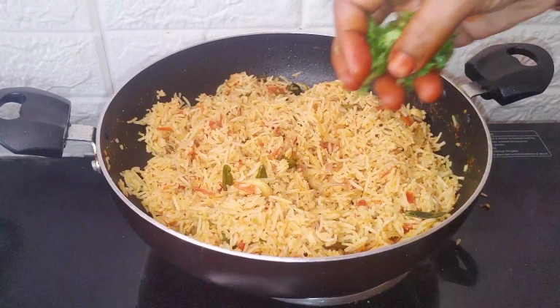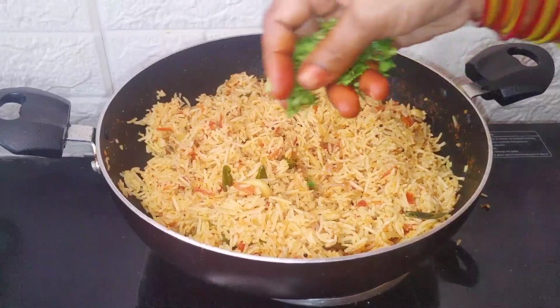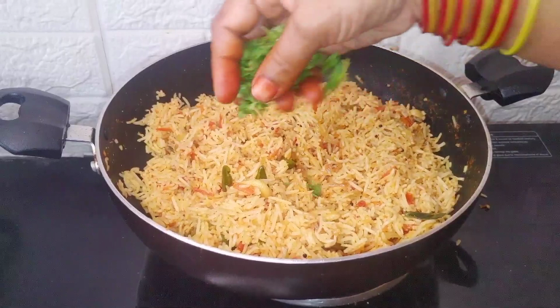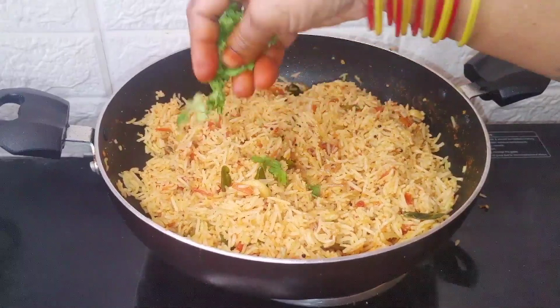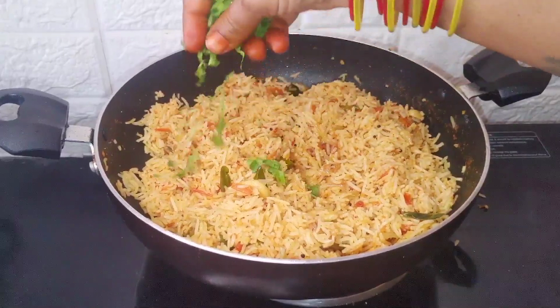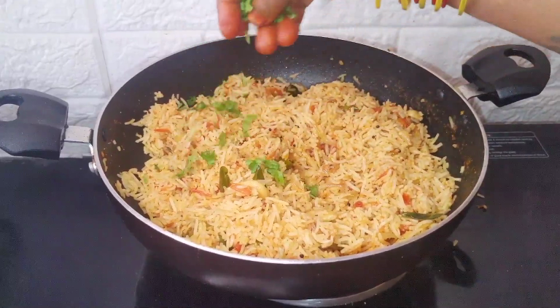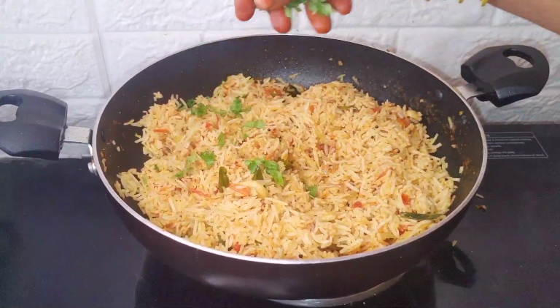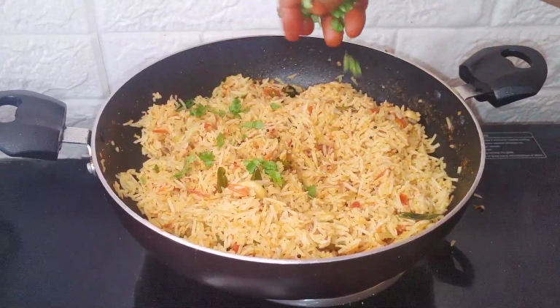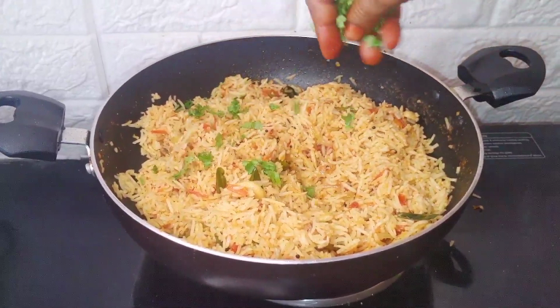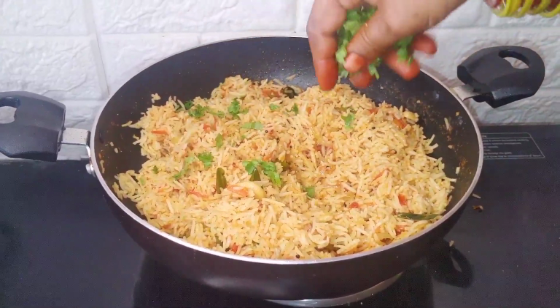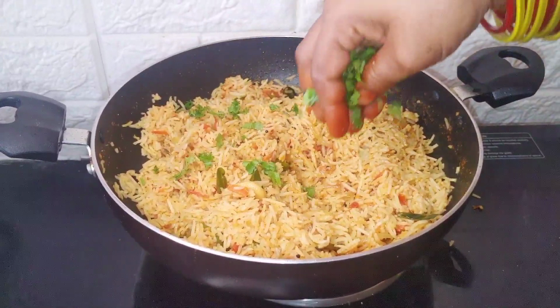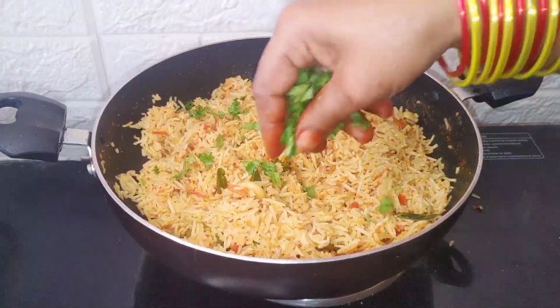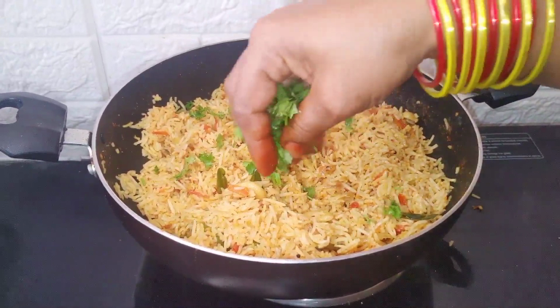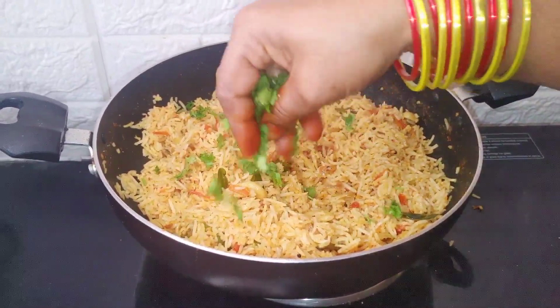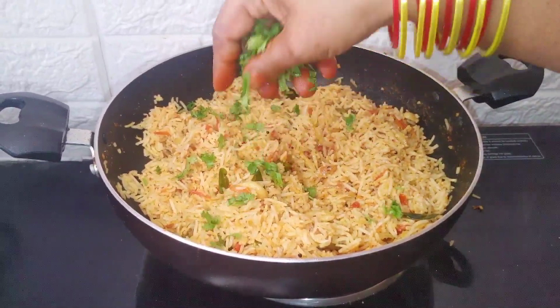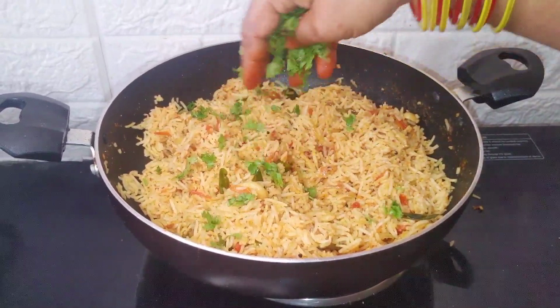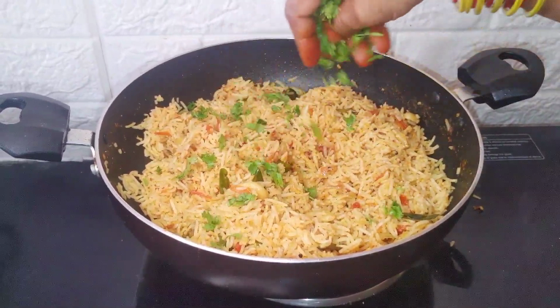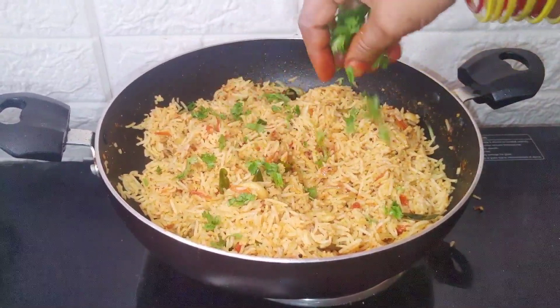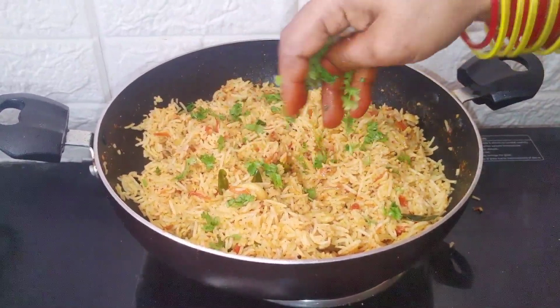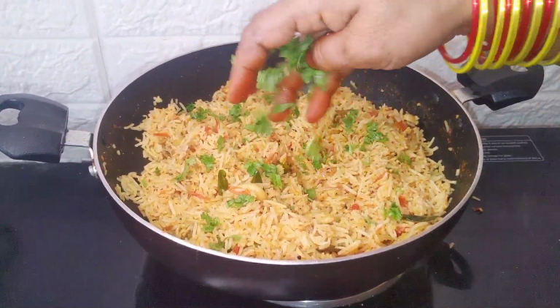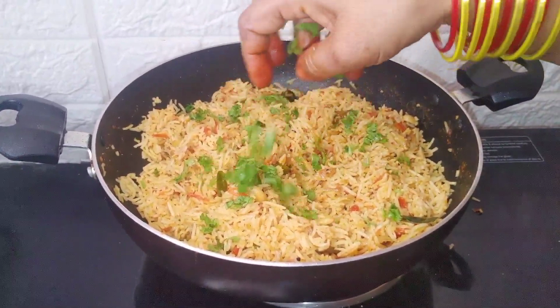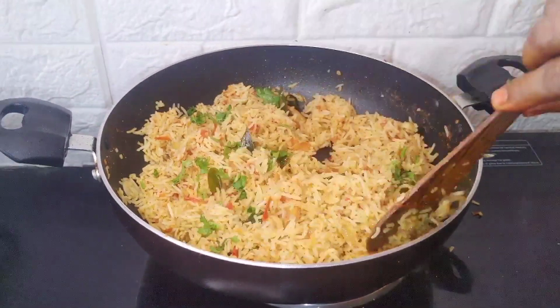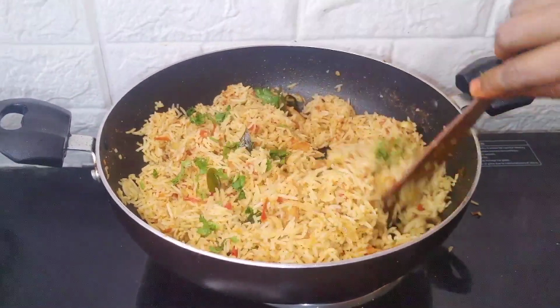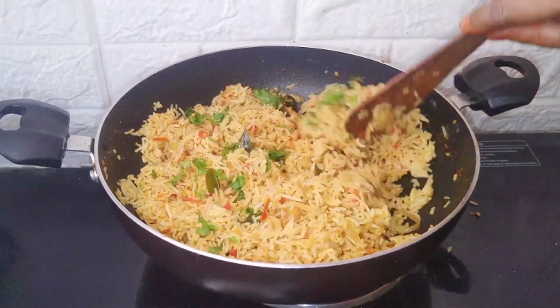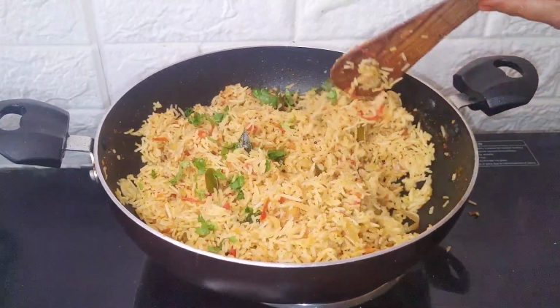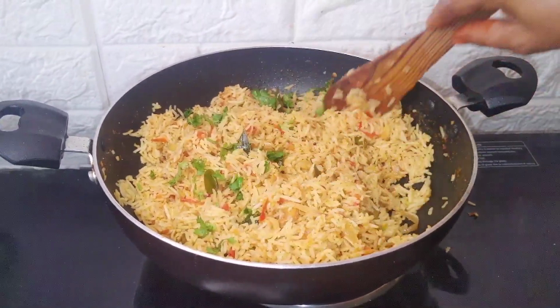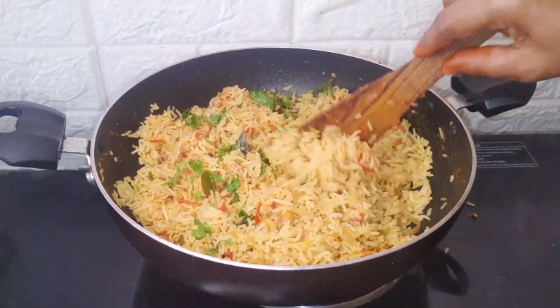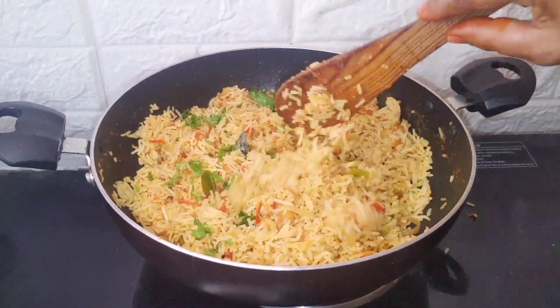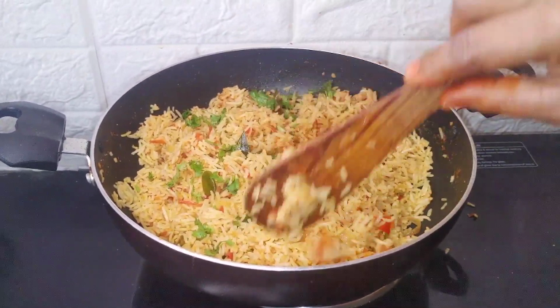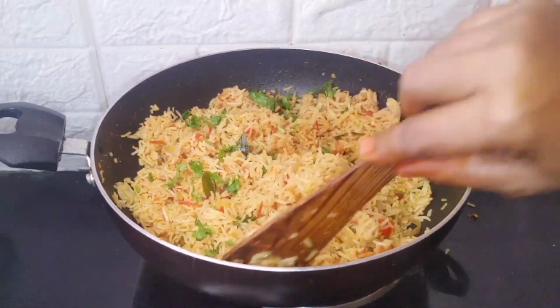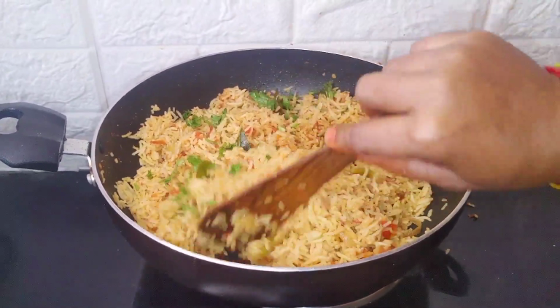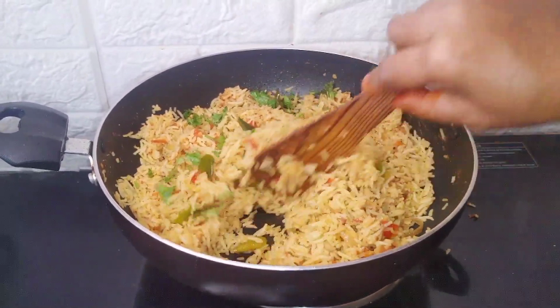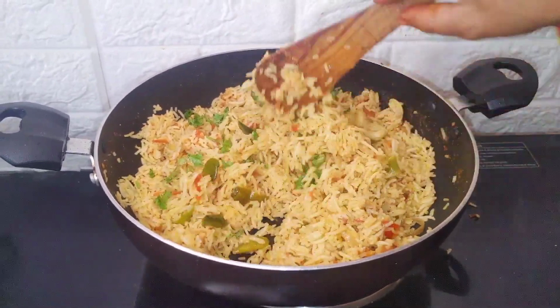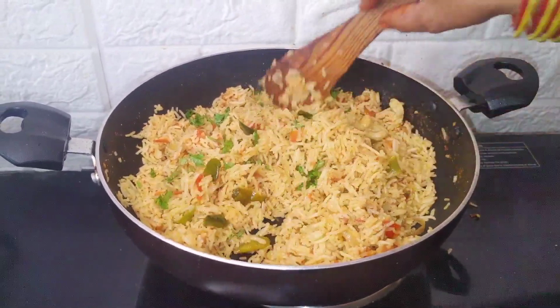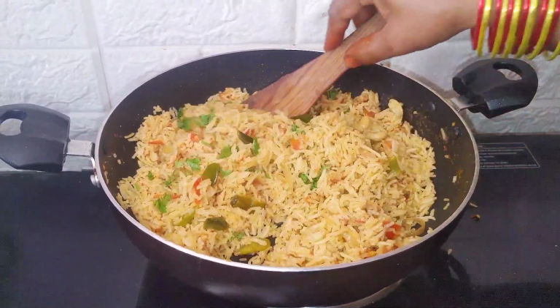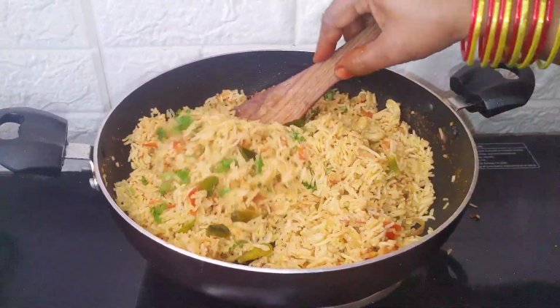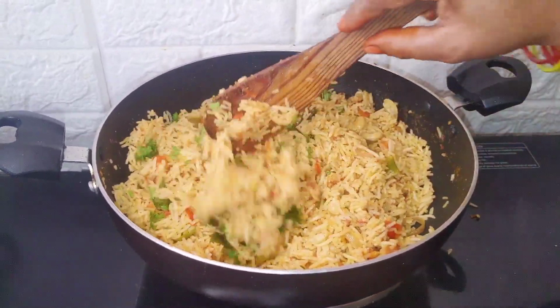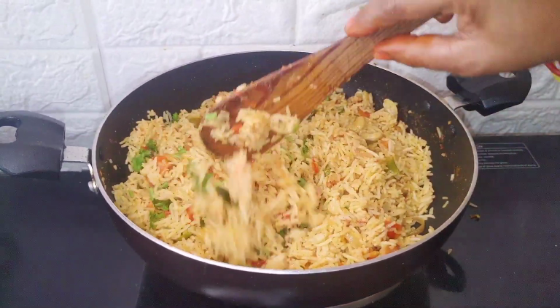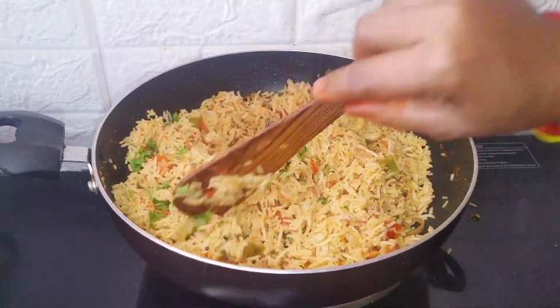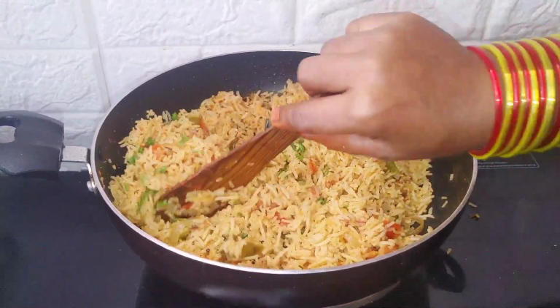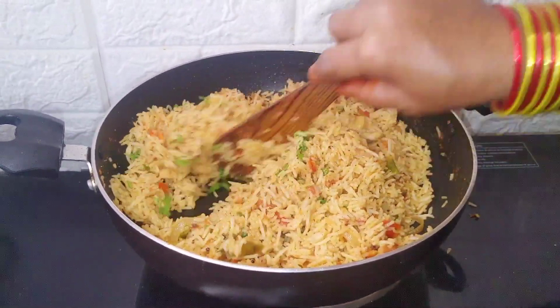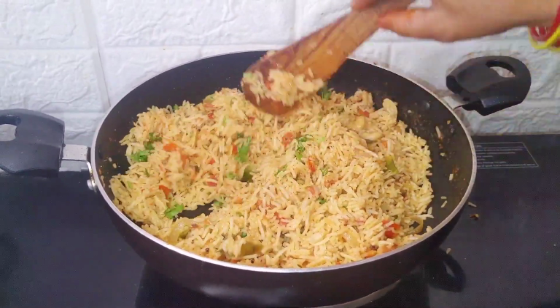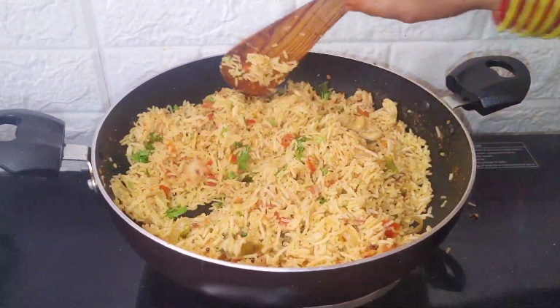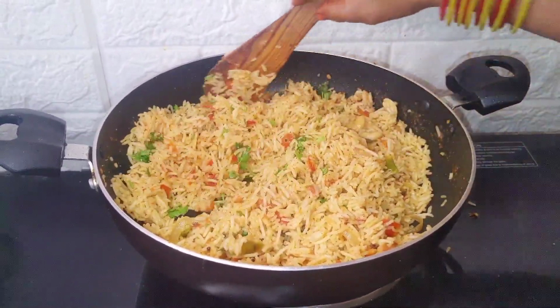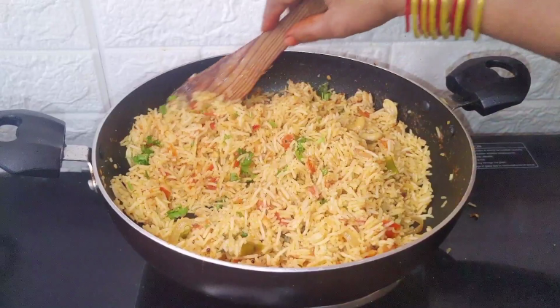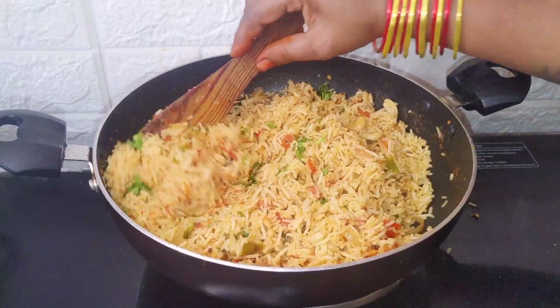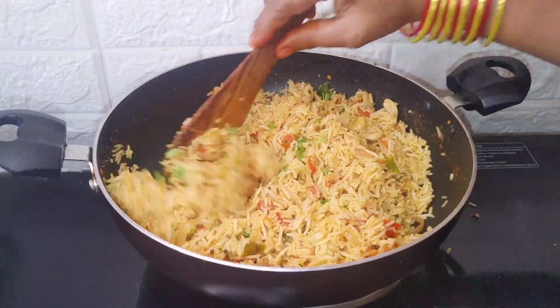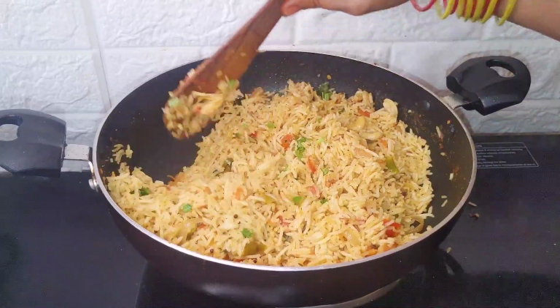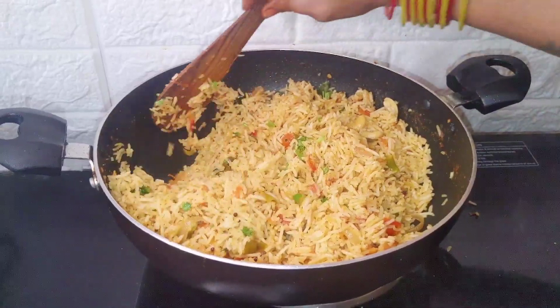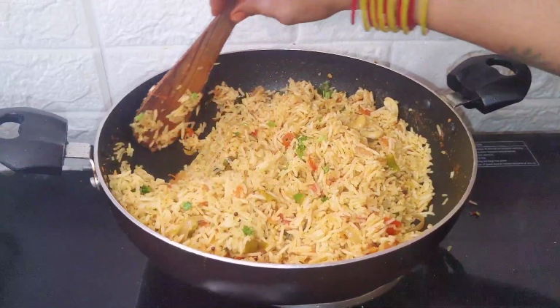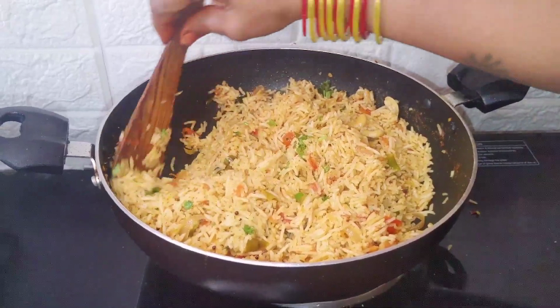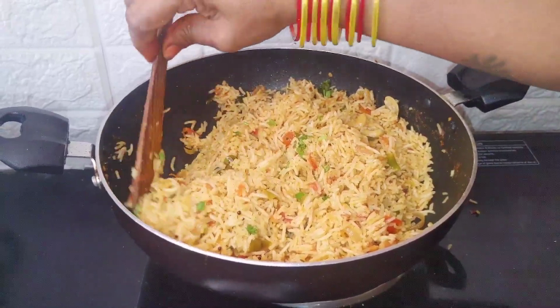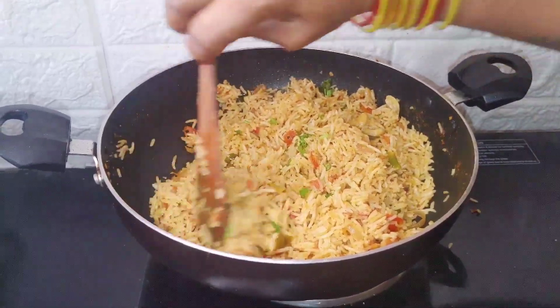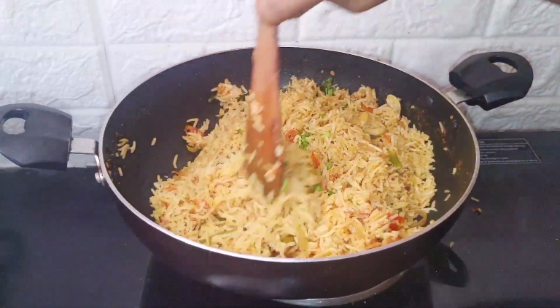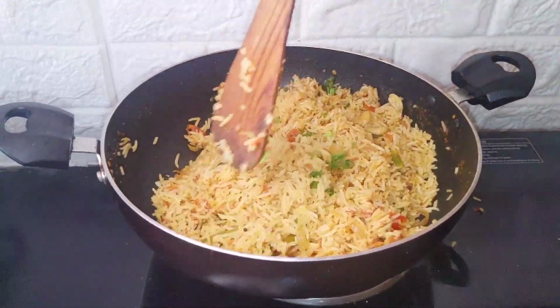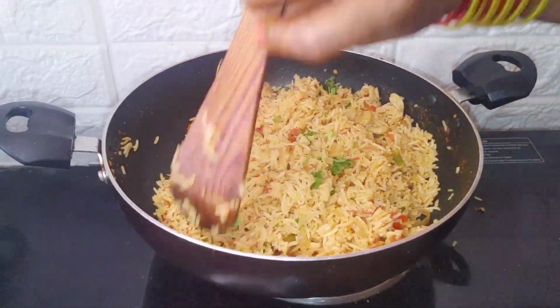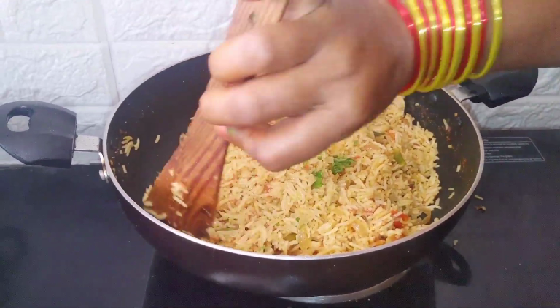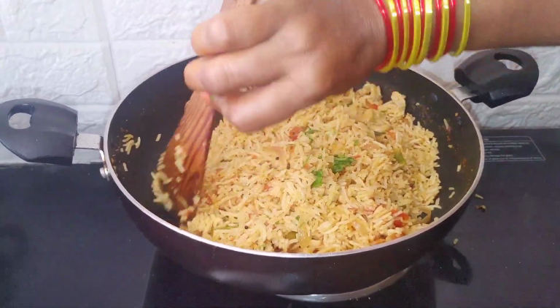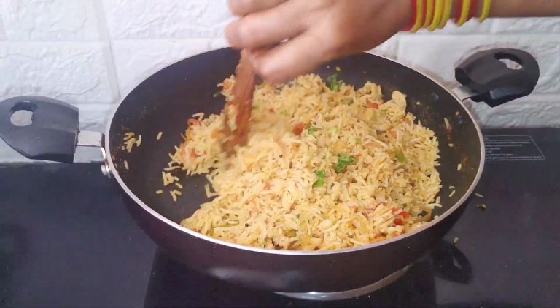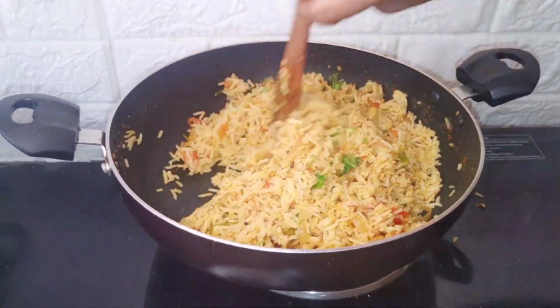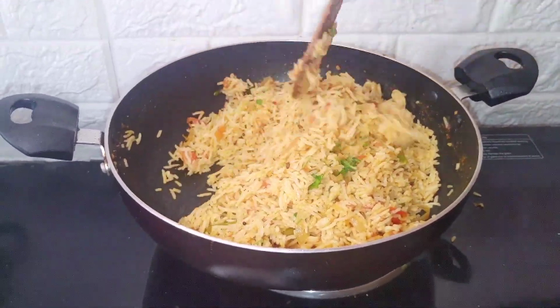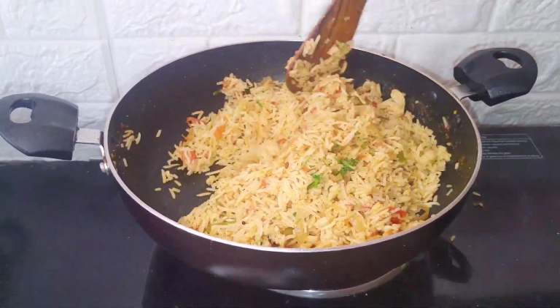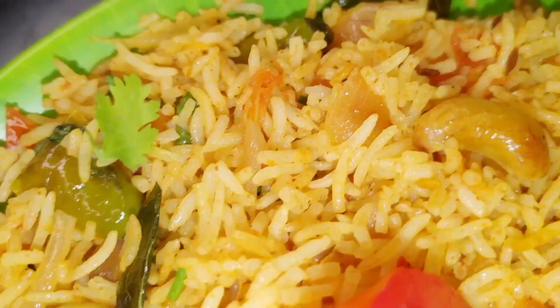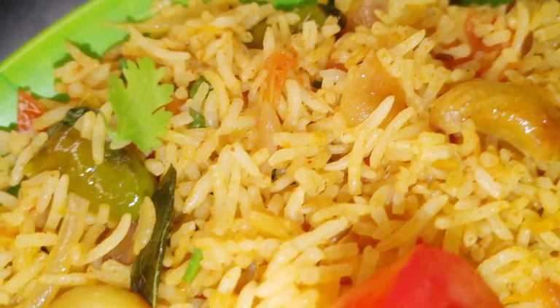Hello, friends! I'm going to make this recipe very nice. This recipe of this day is tomato rice.